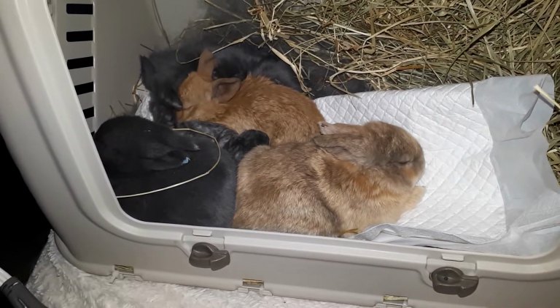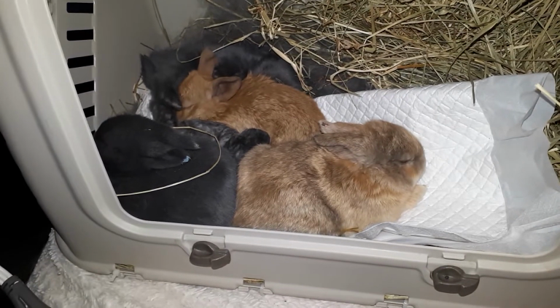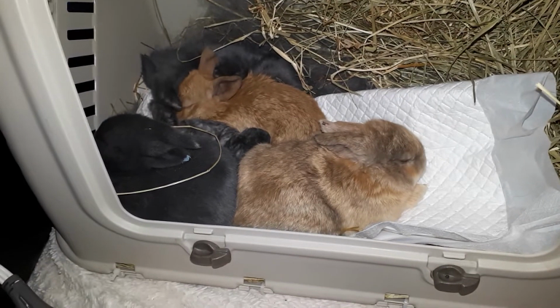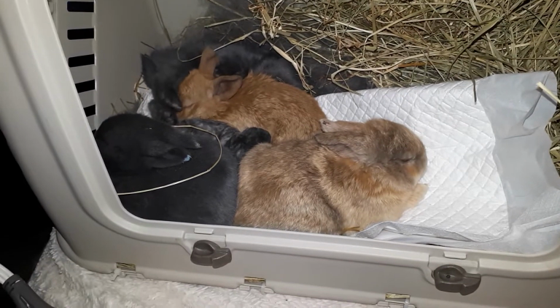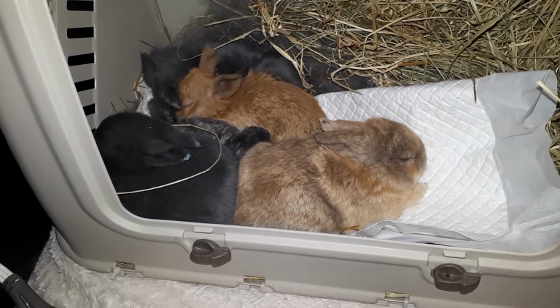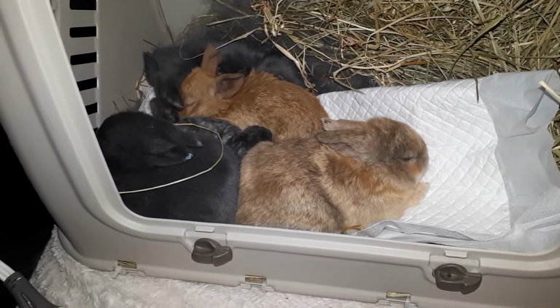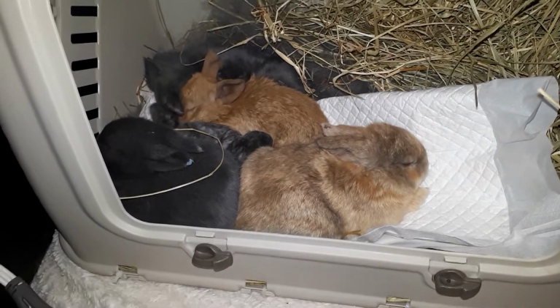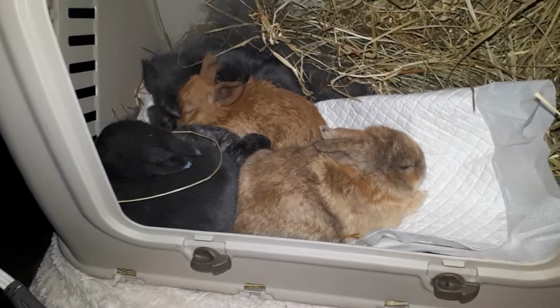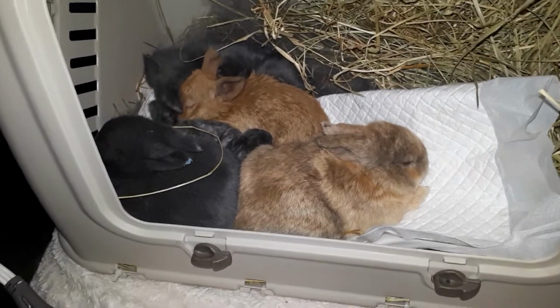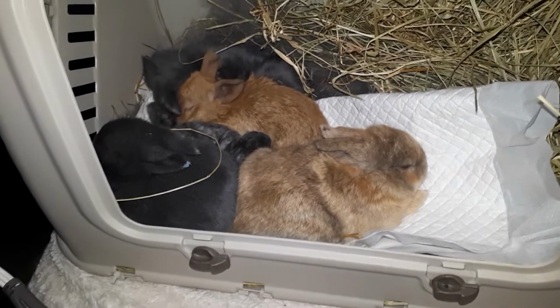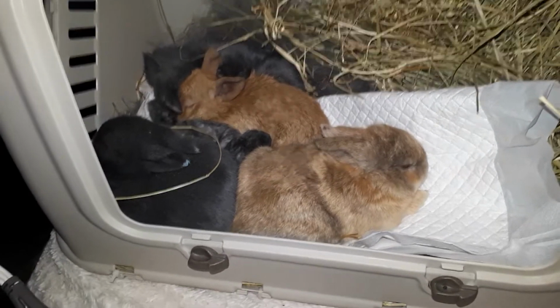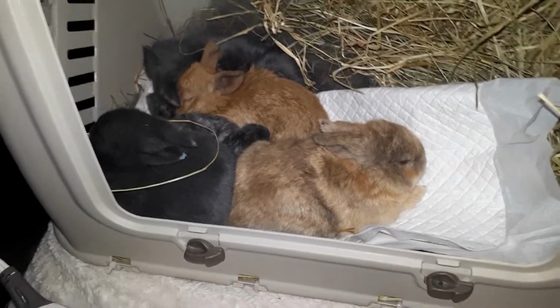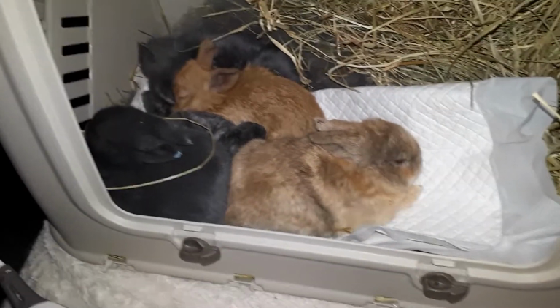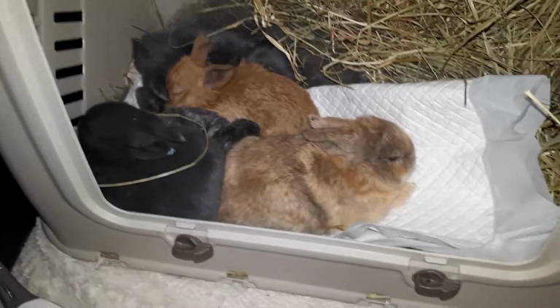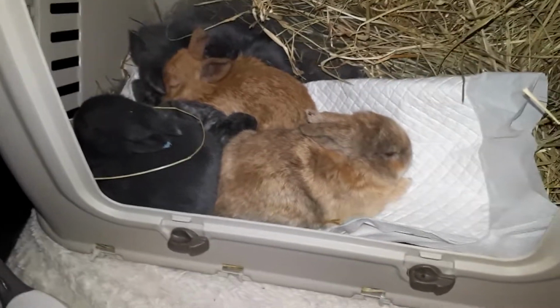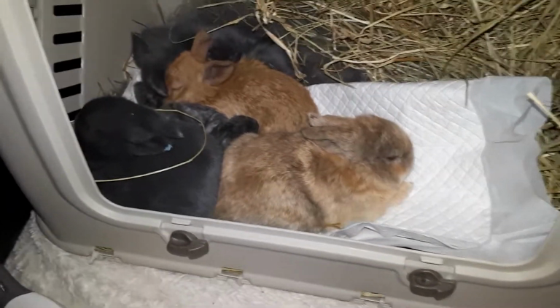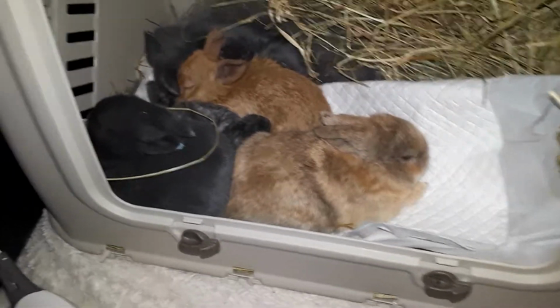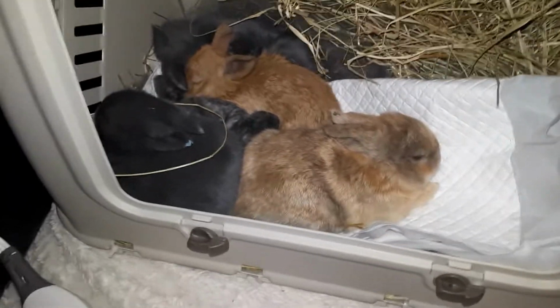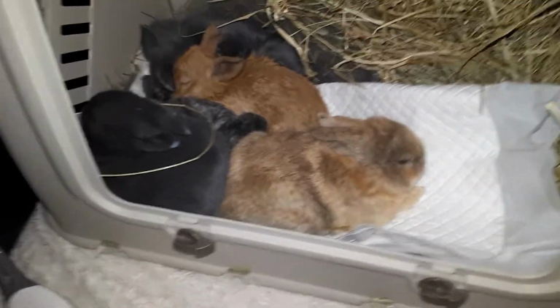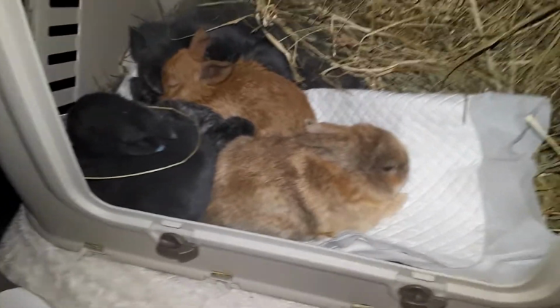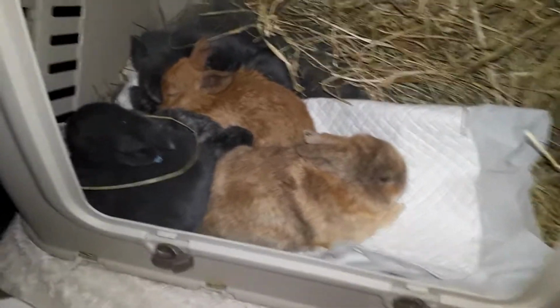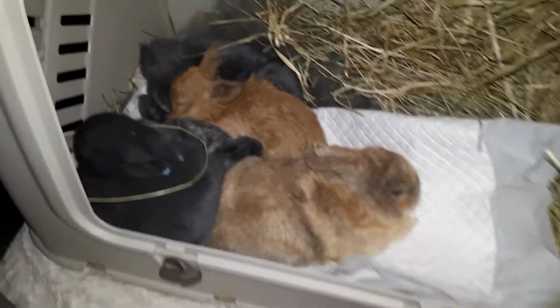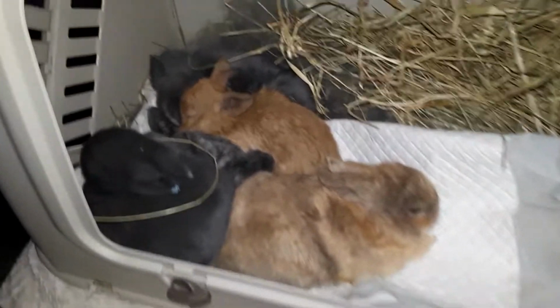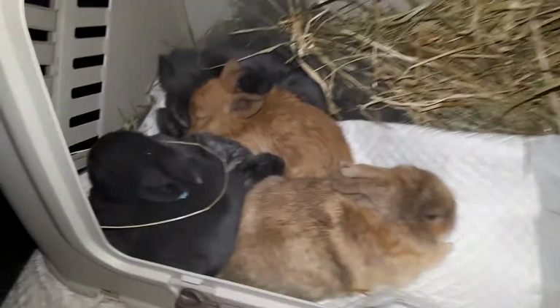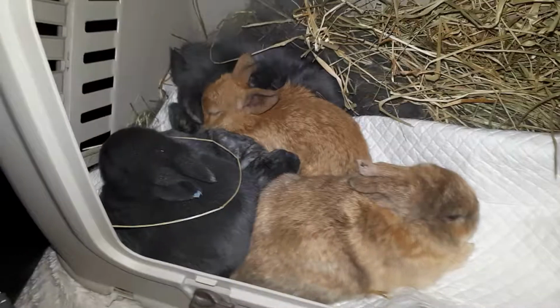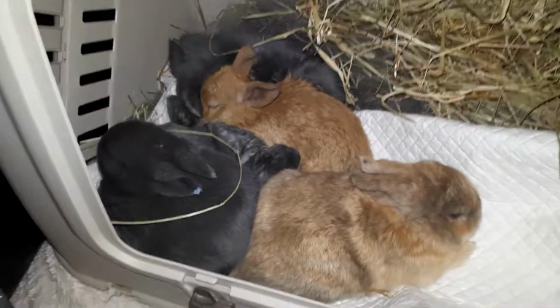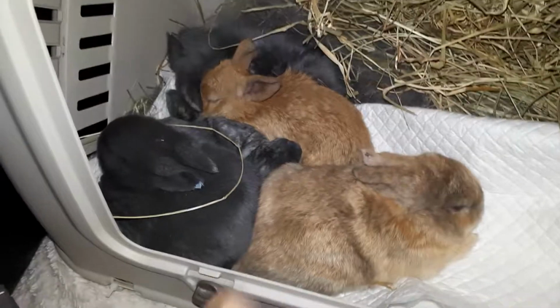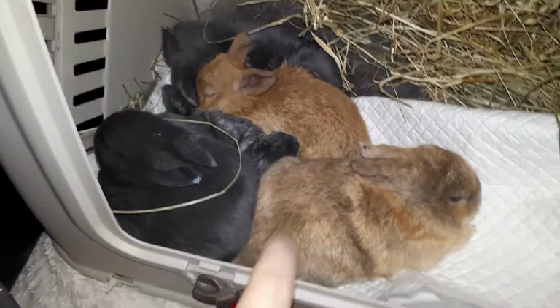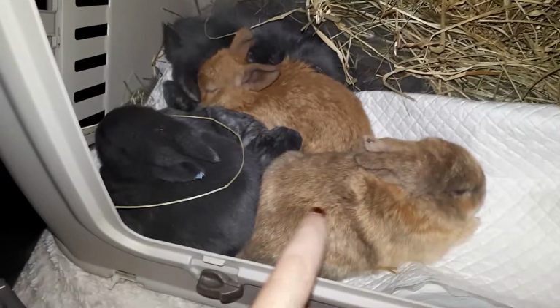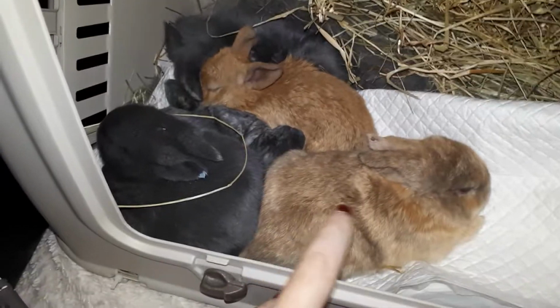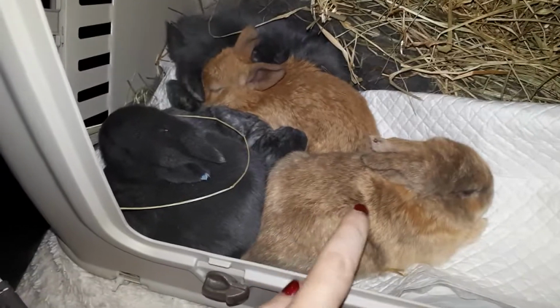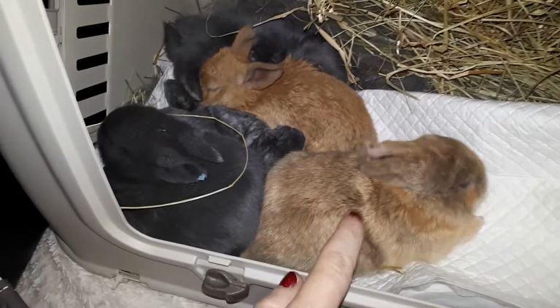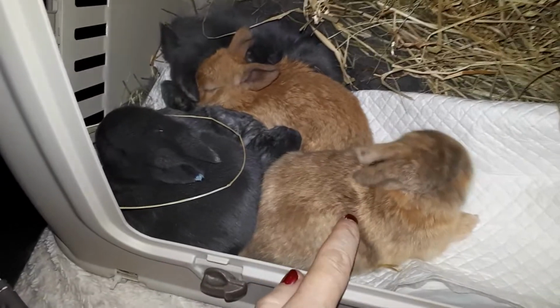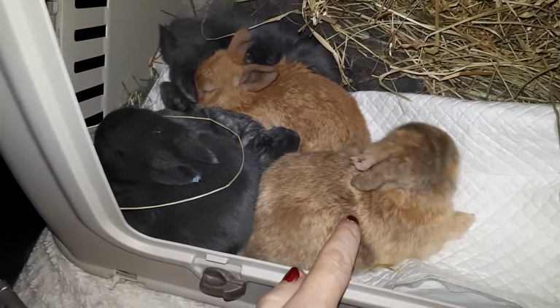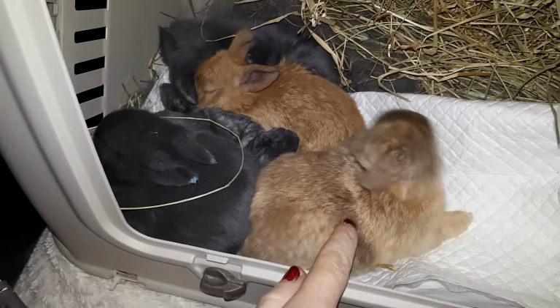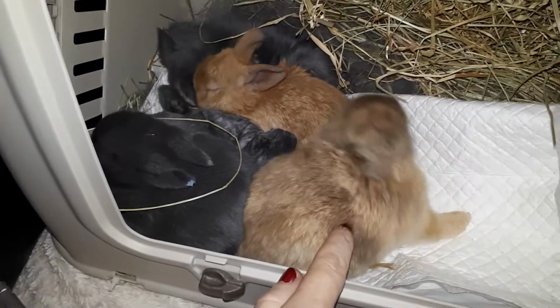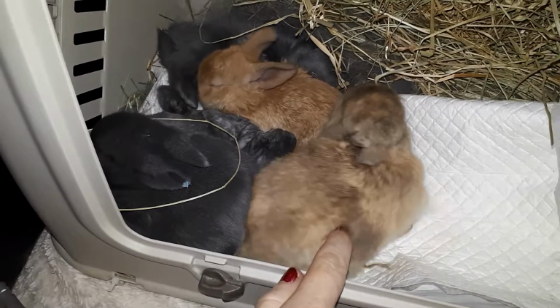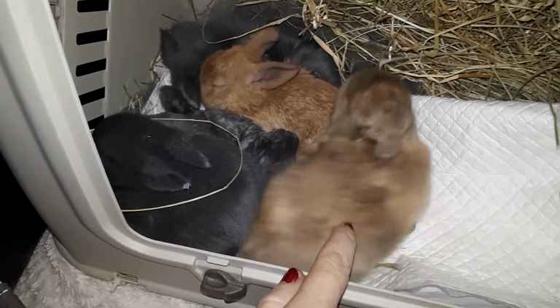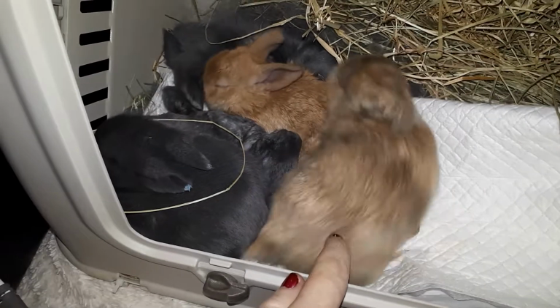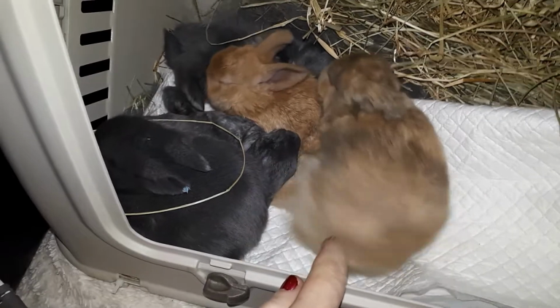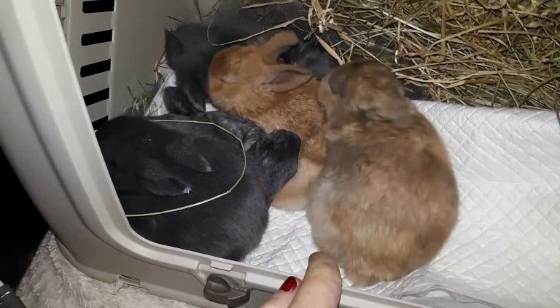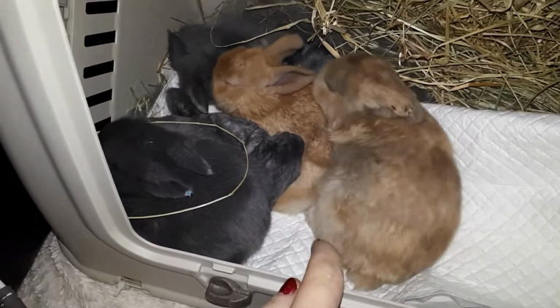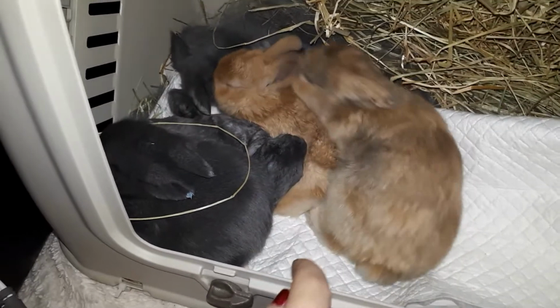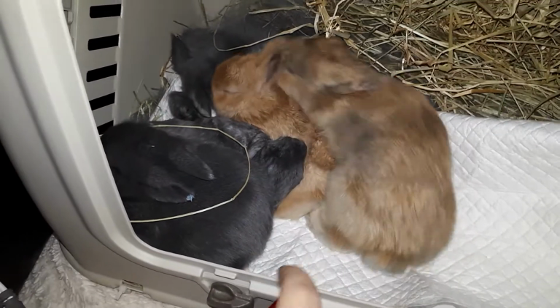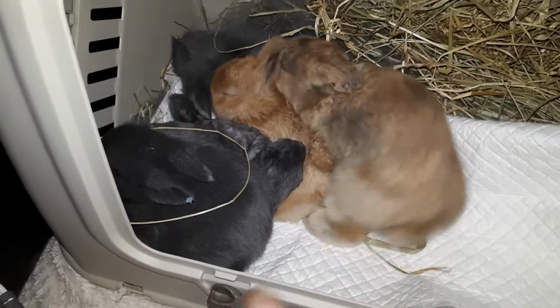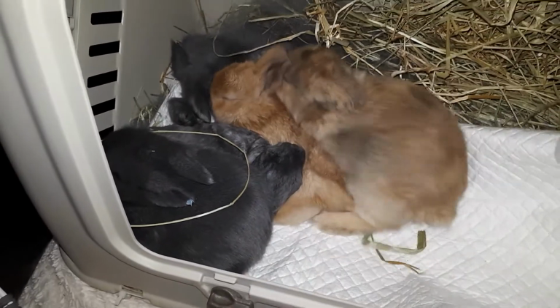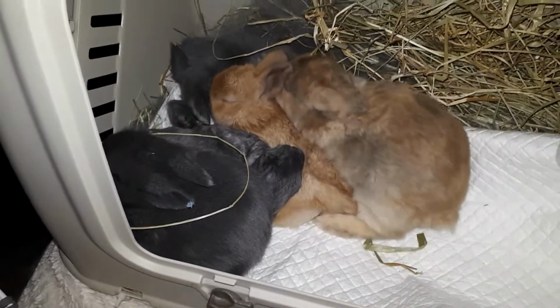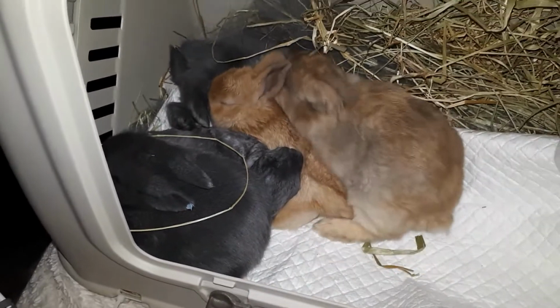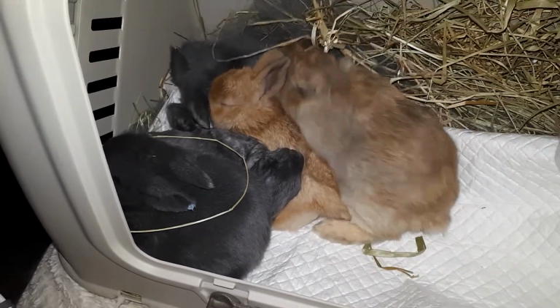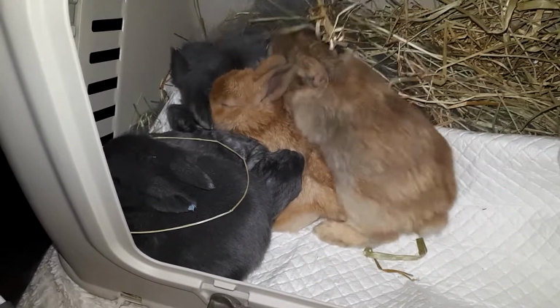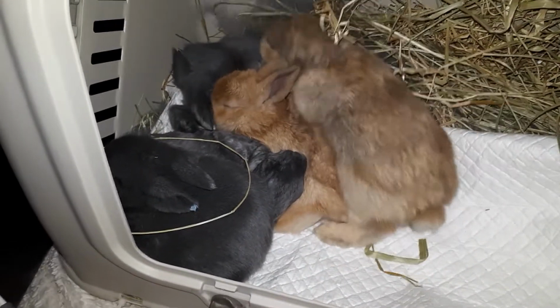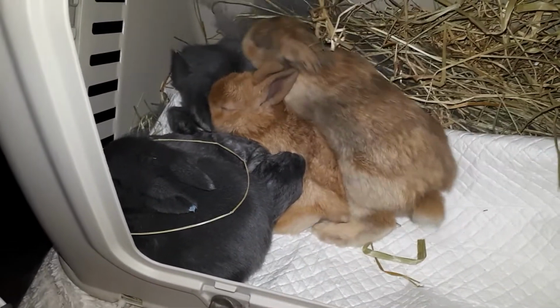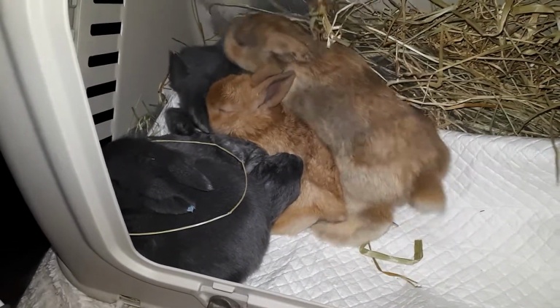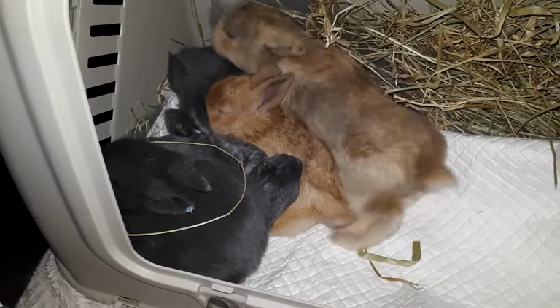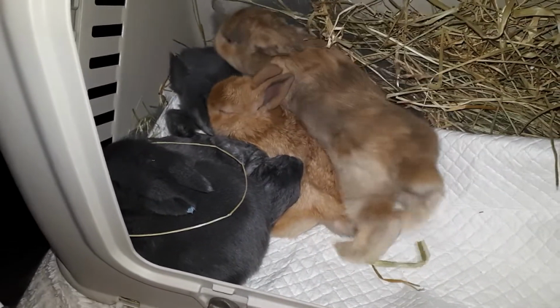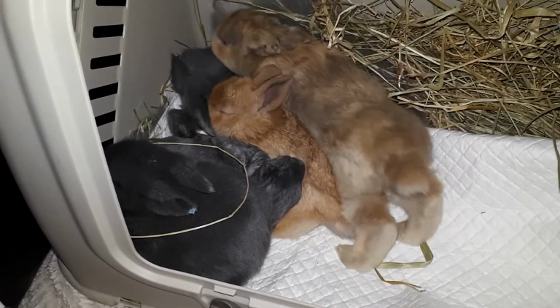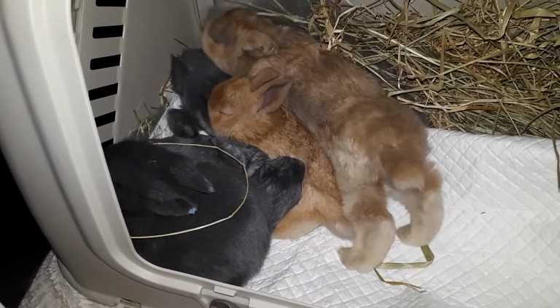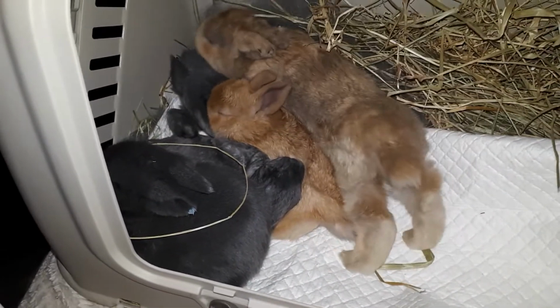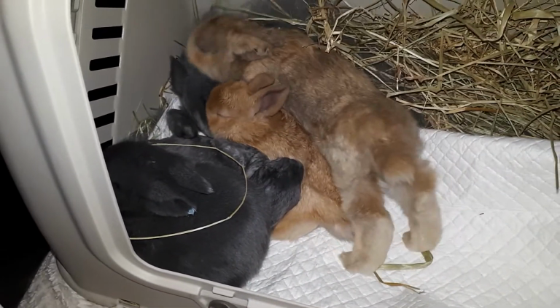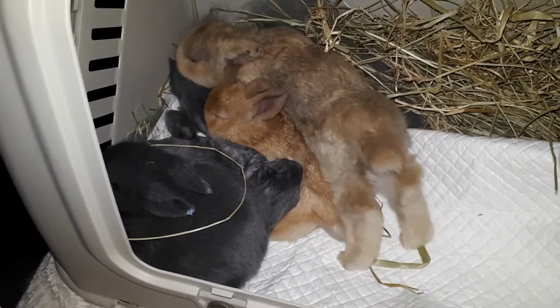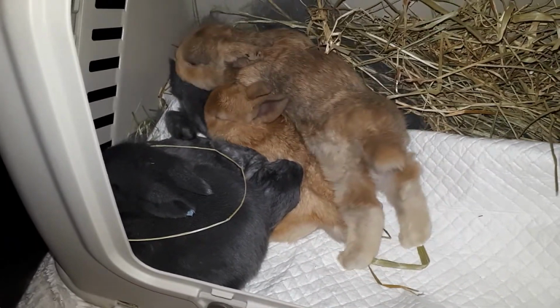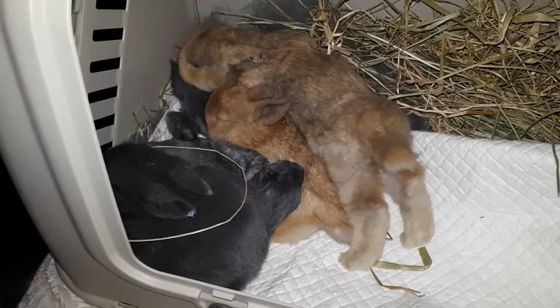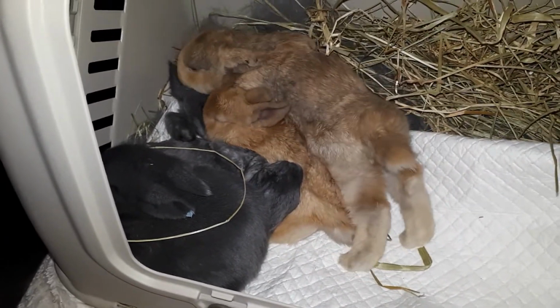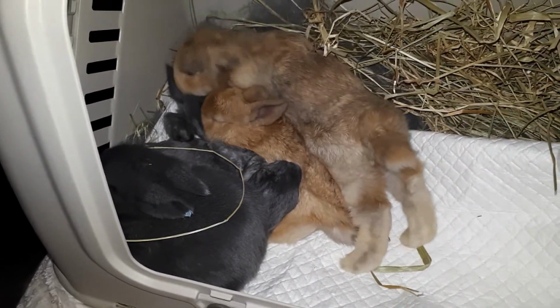So here are the new fosters. Little orange harlequin guy who's a bit needy.